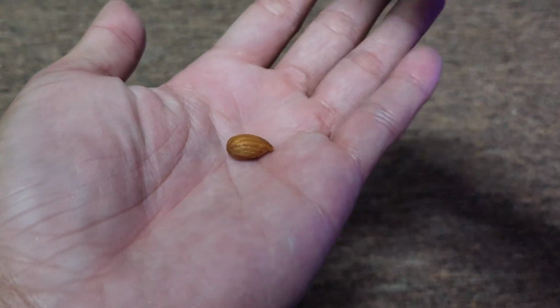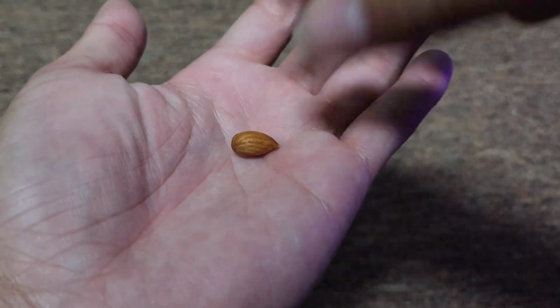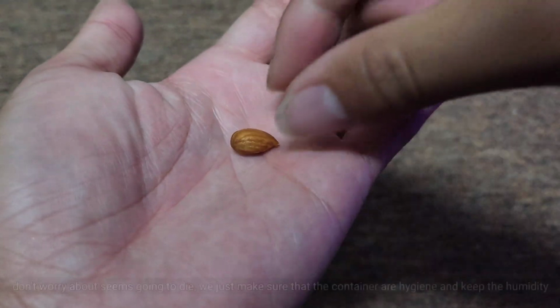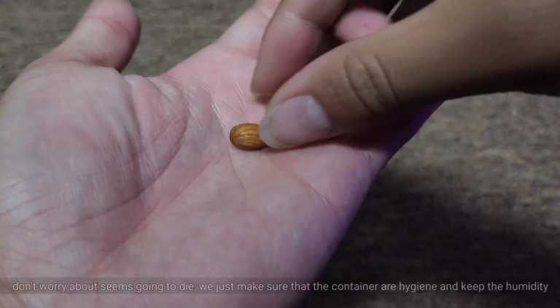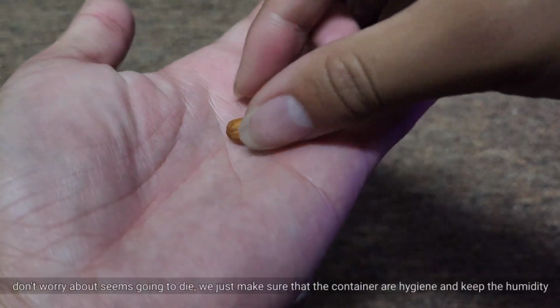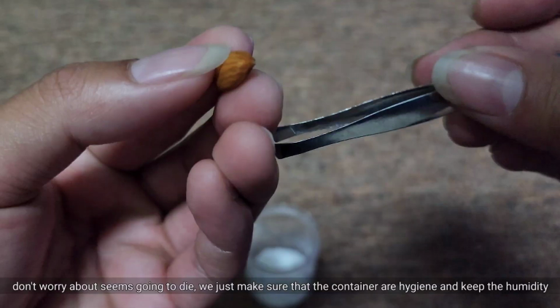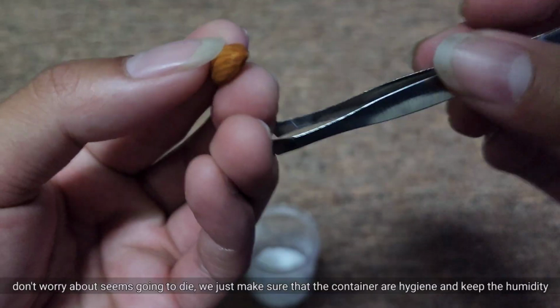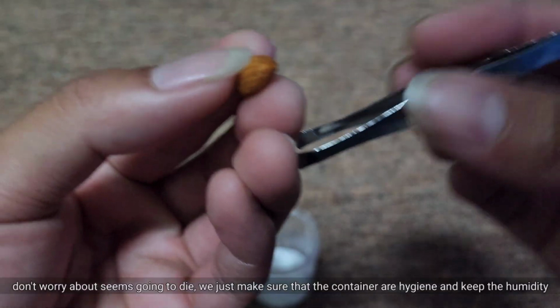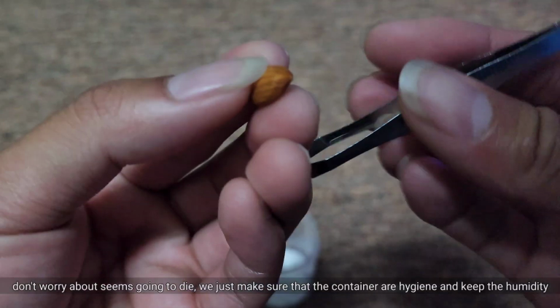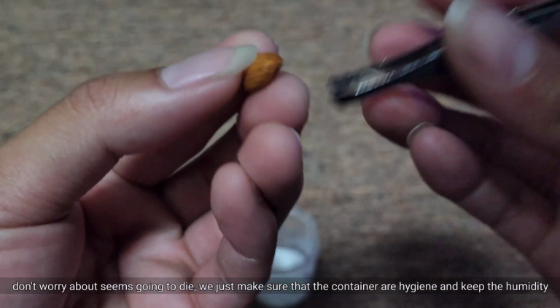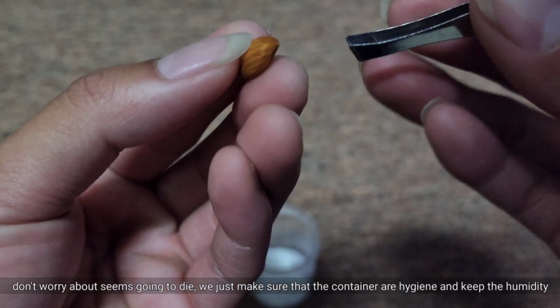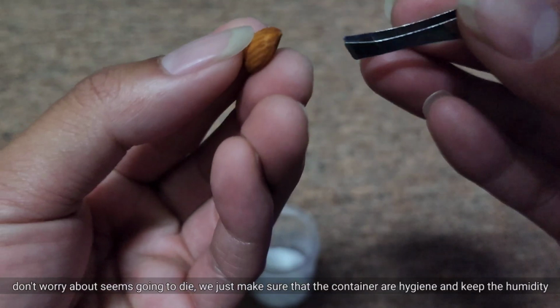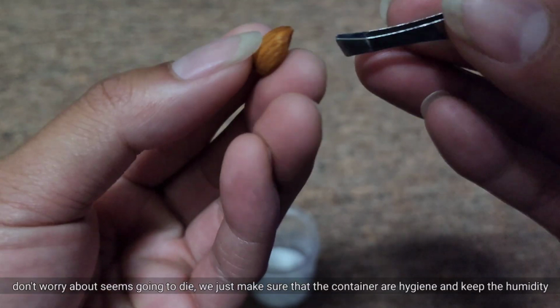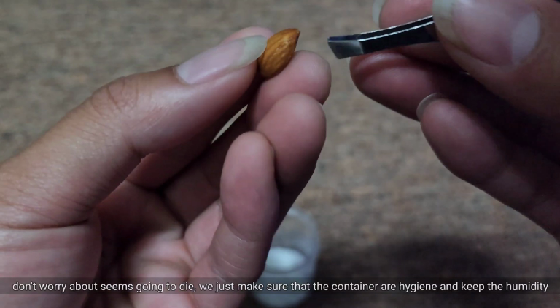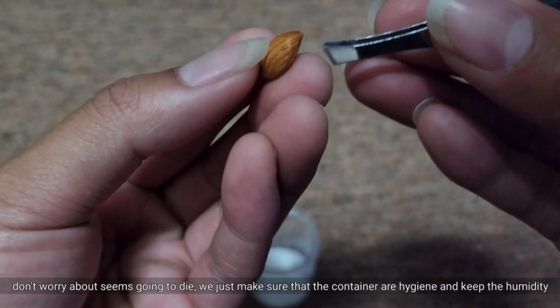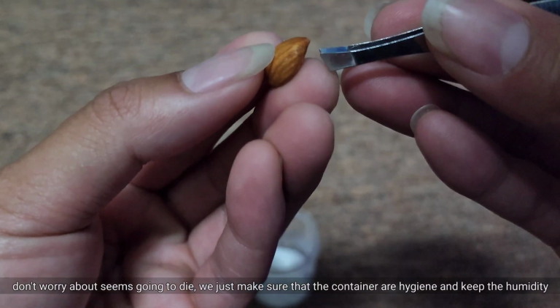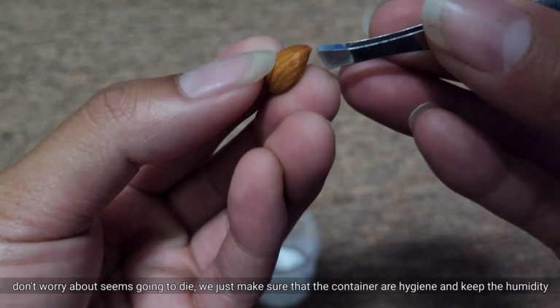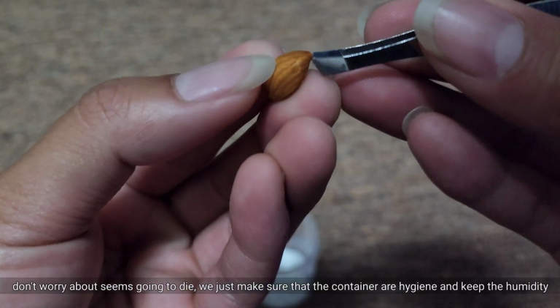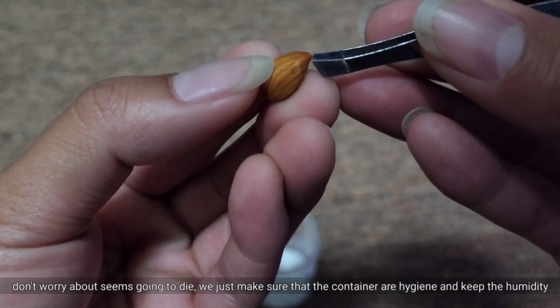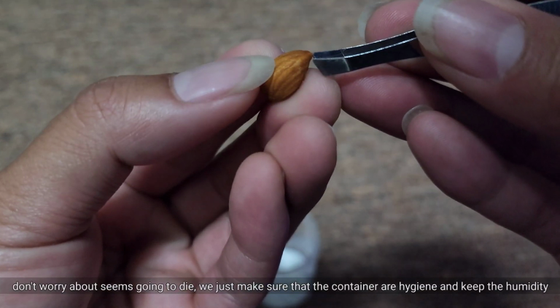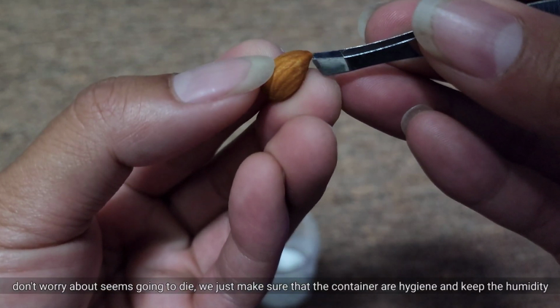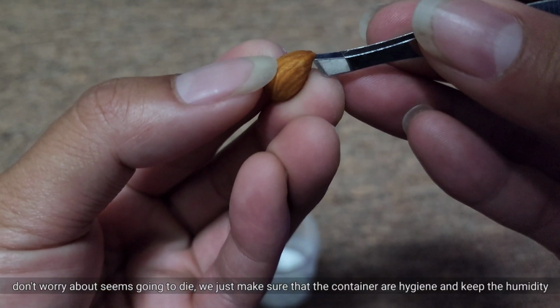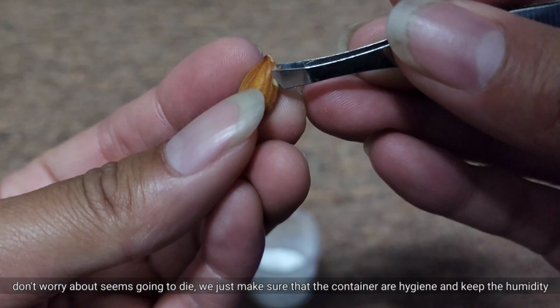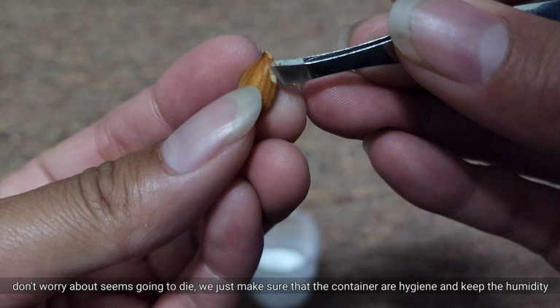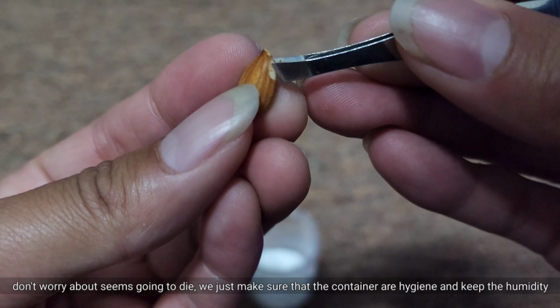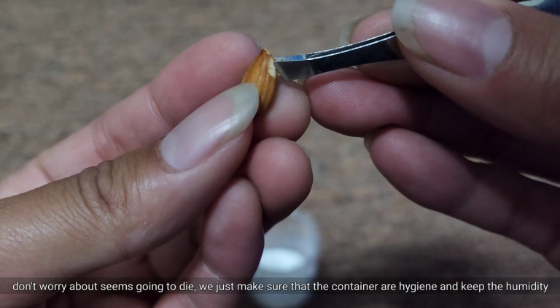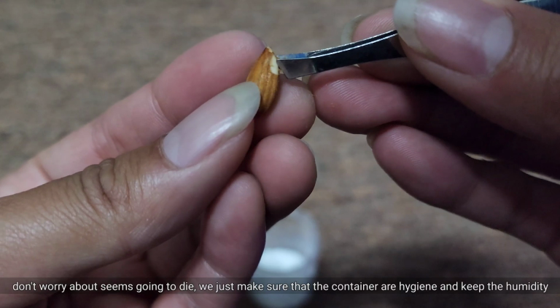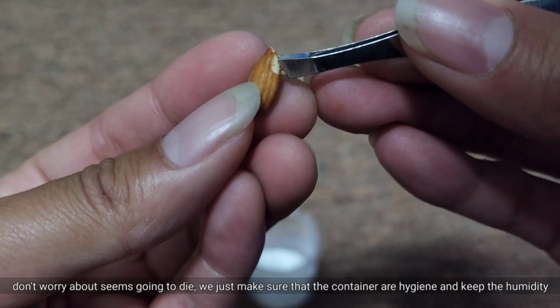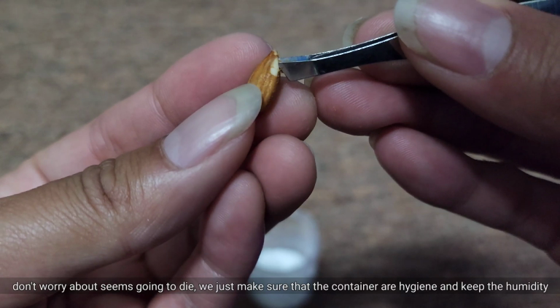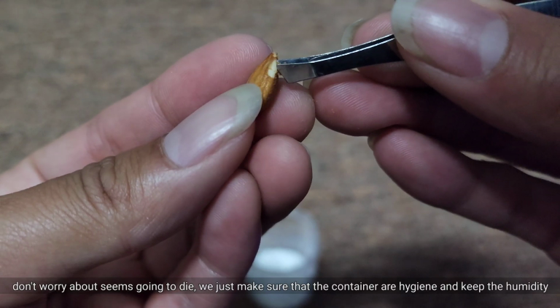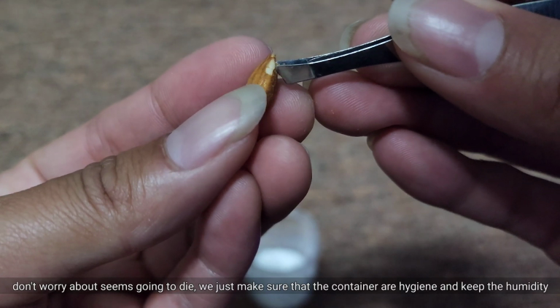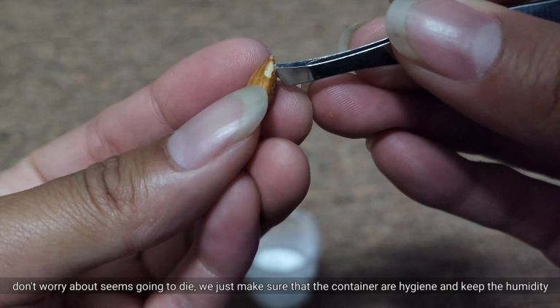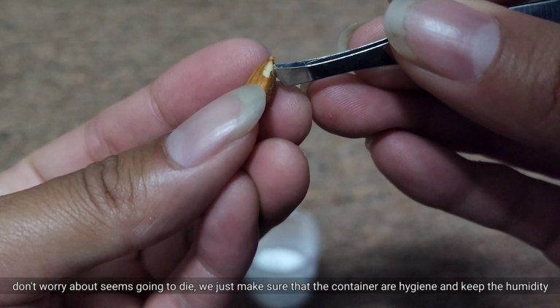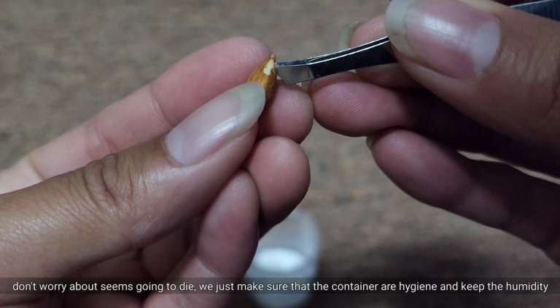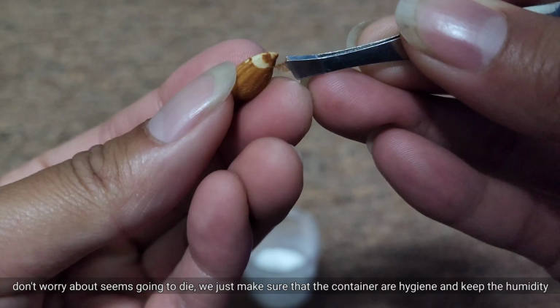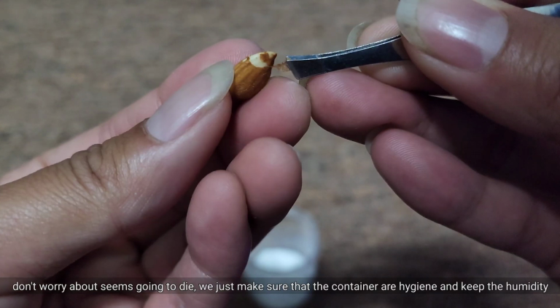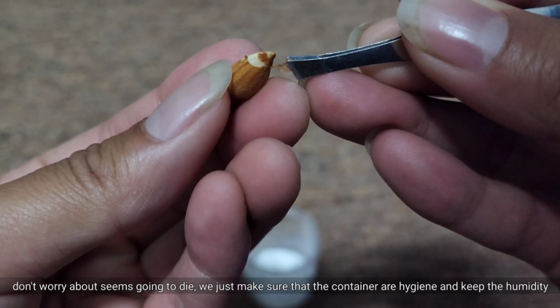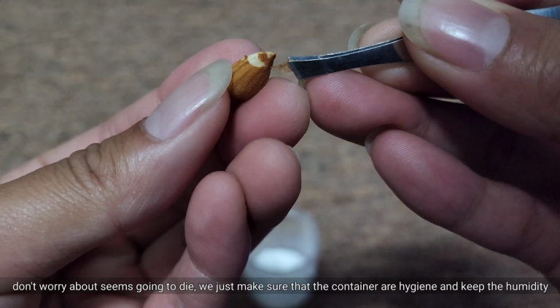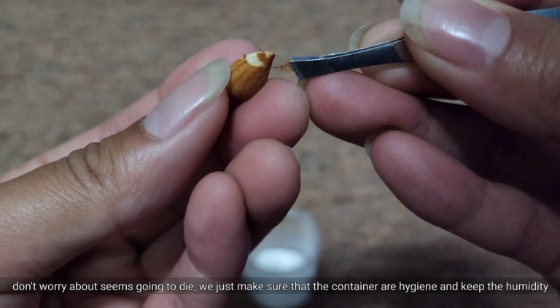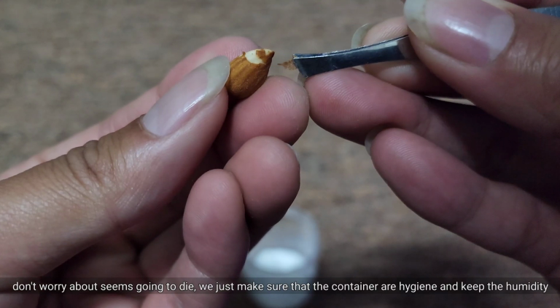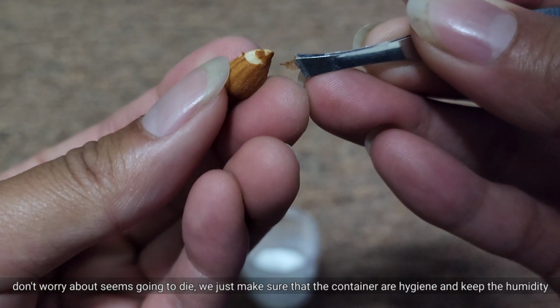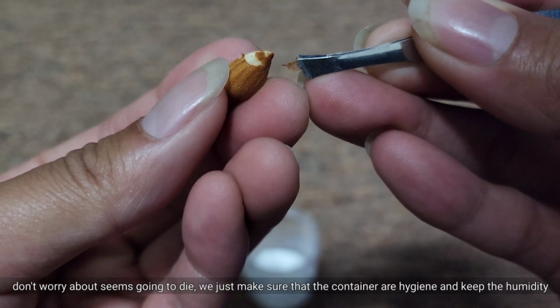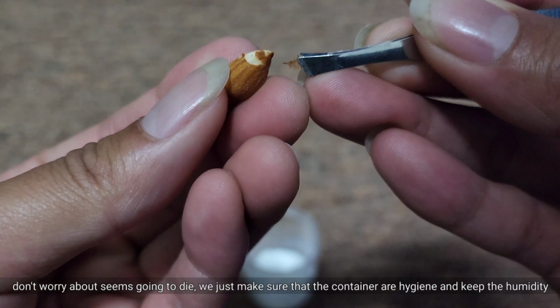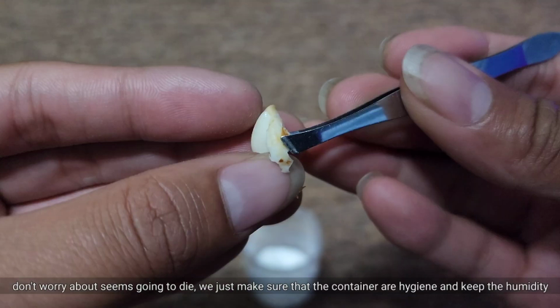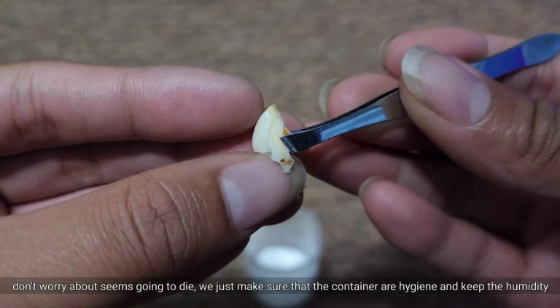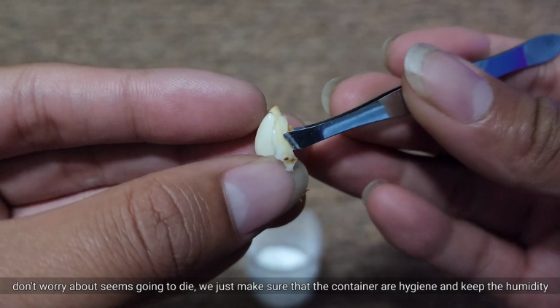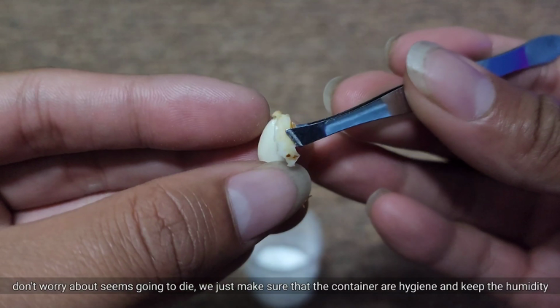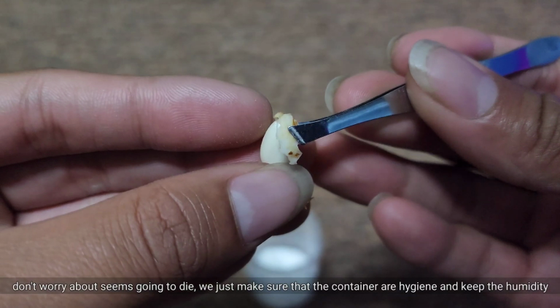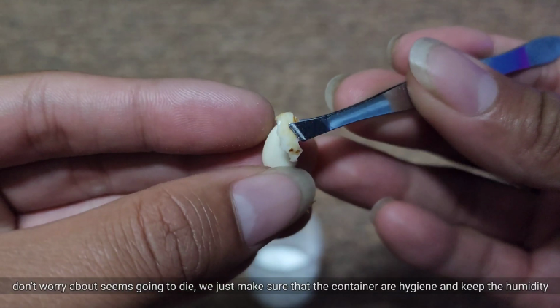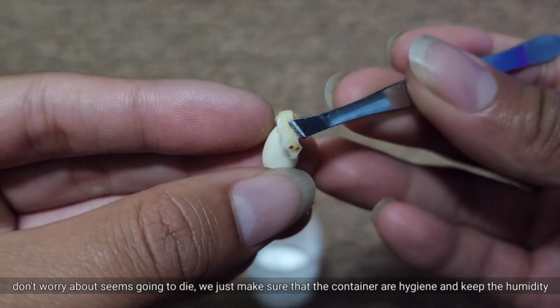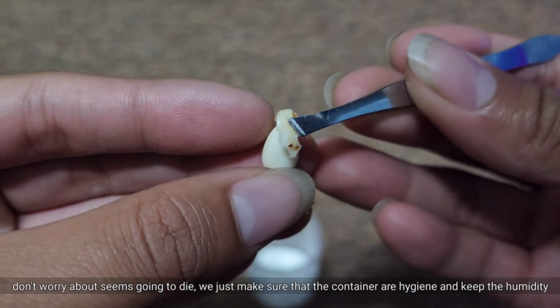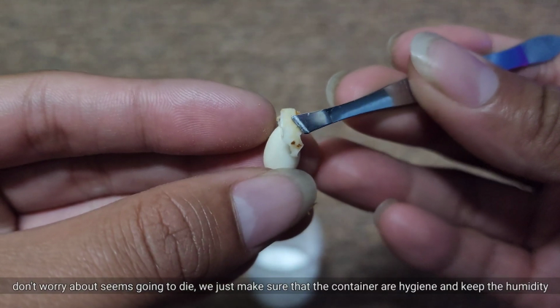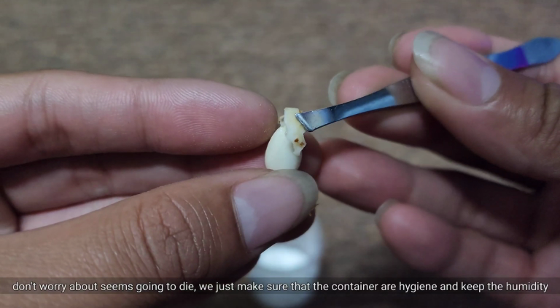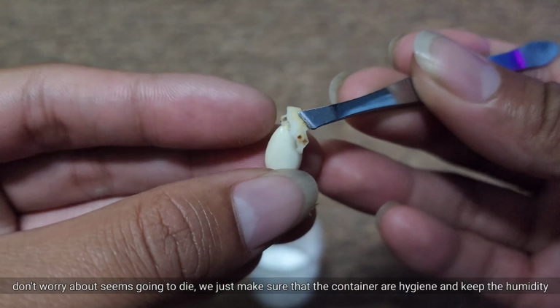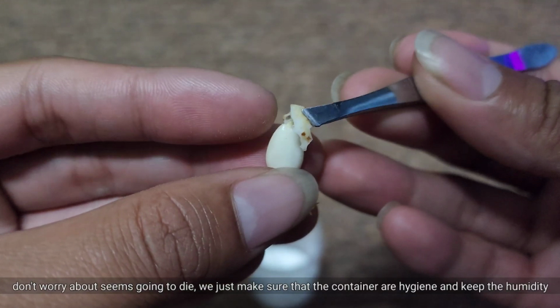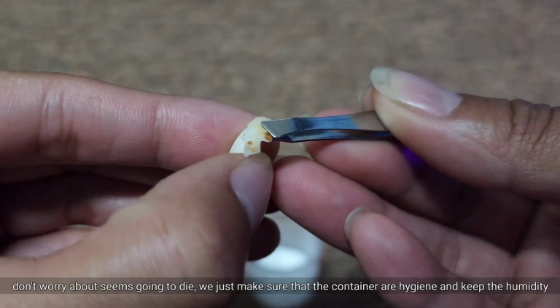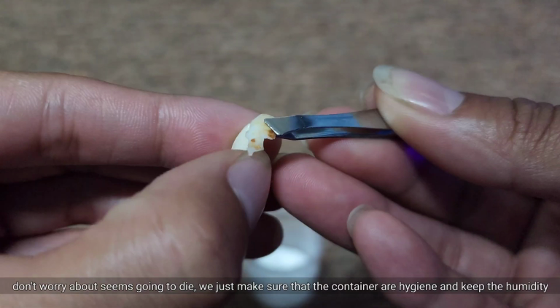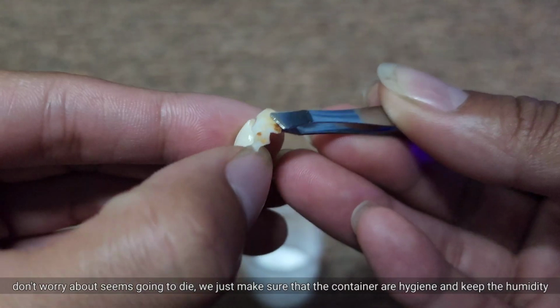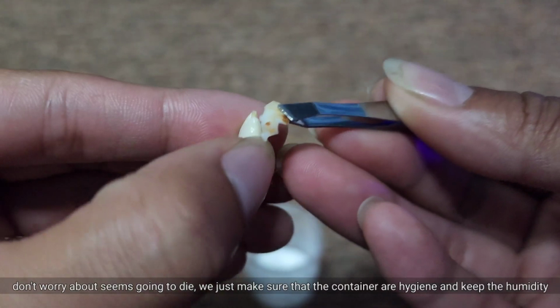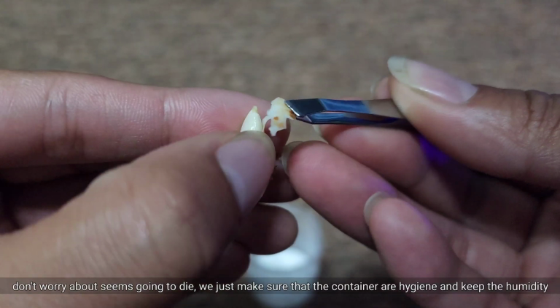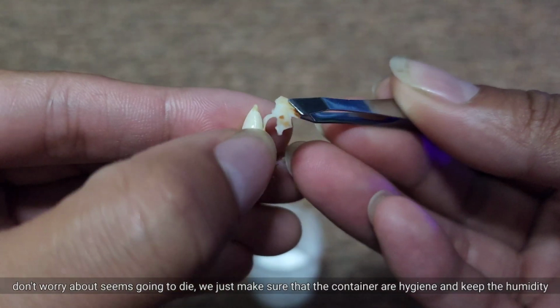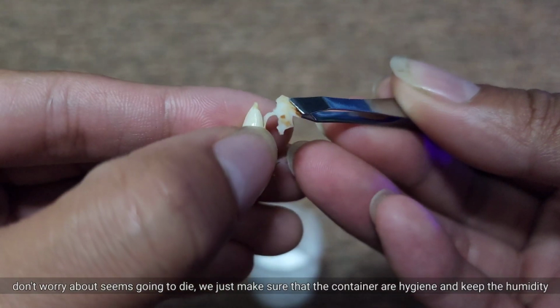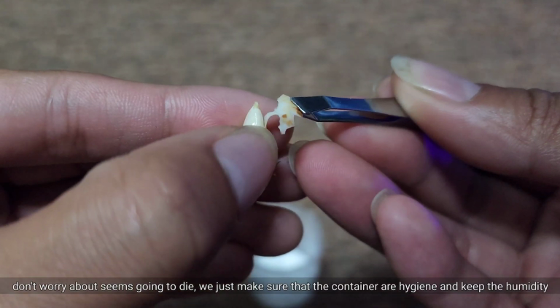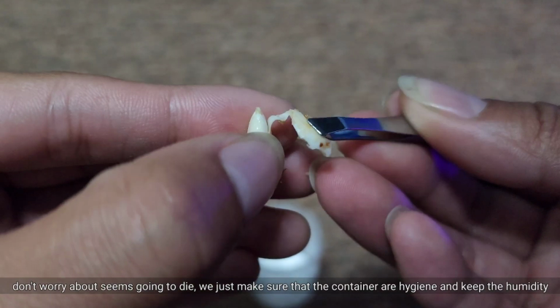Don't worry about the seed going to die. We just make sure that the container and our hygiene are maintained, and keep the humidity.